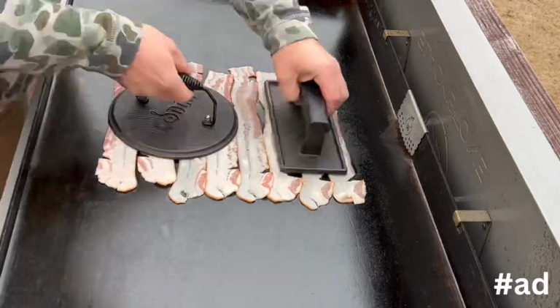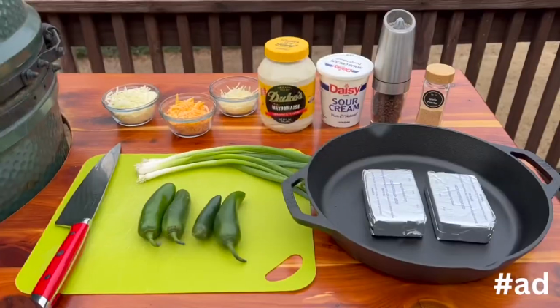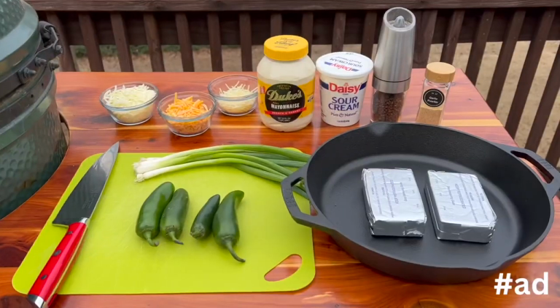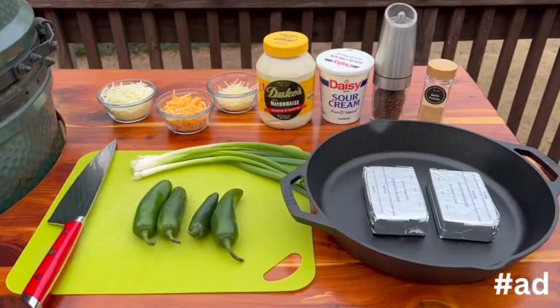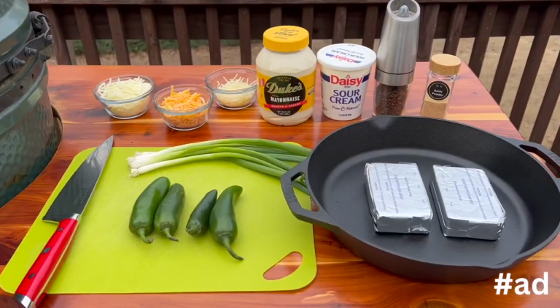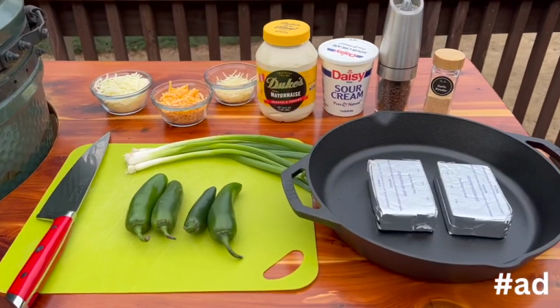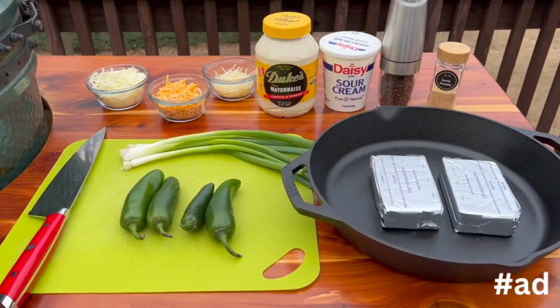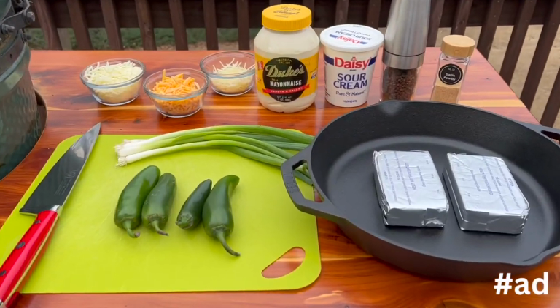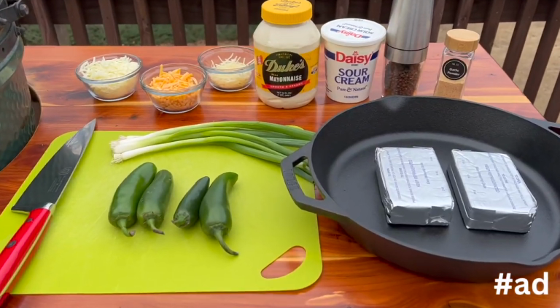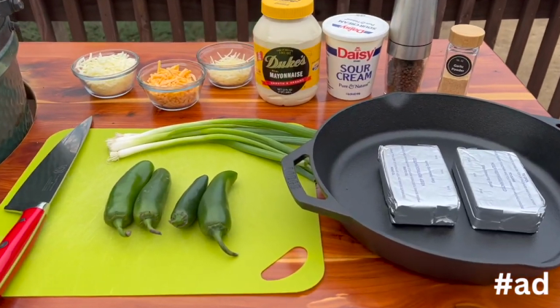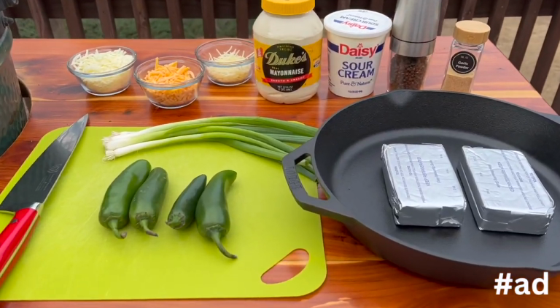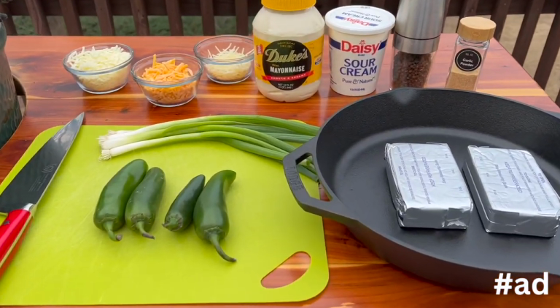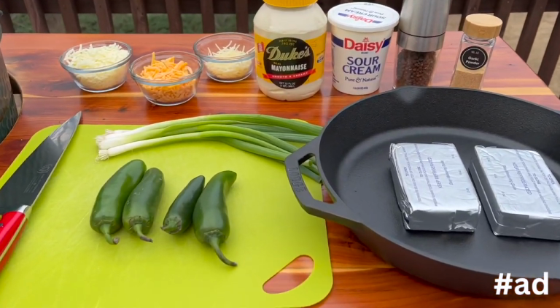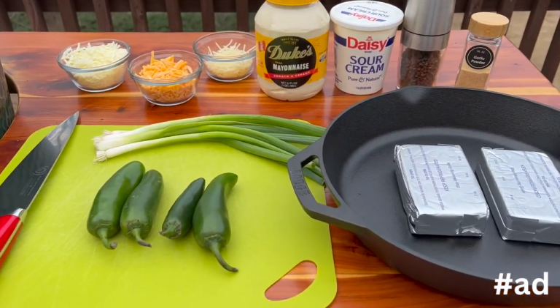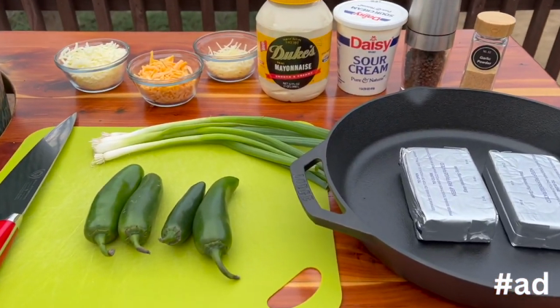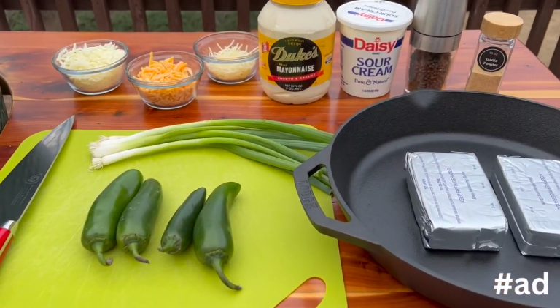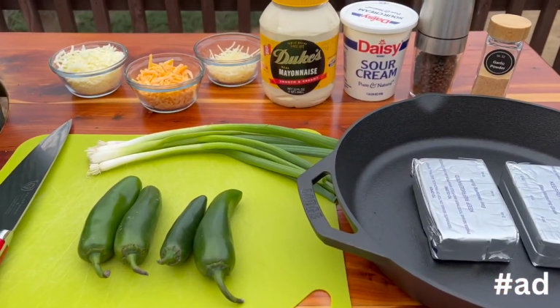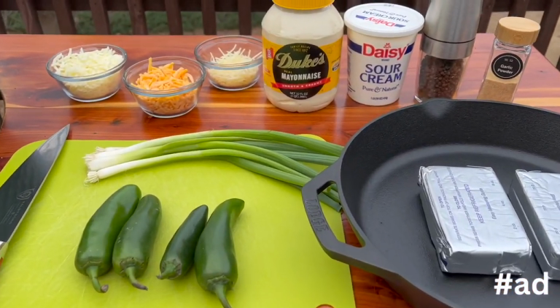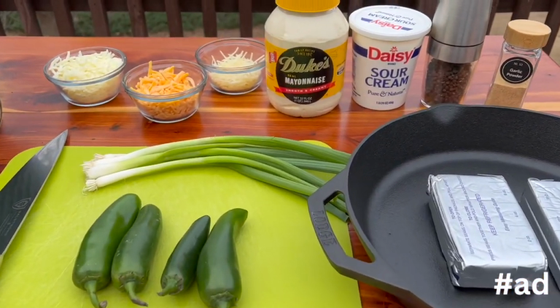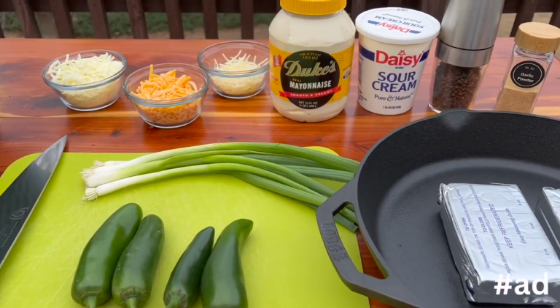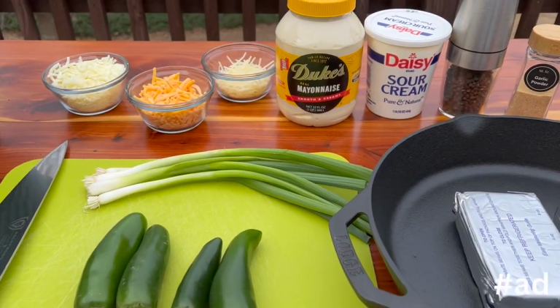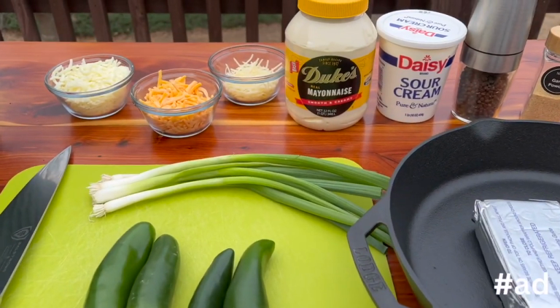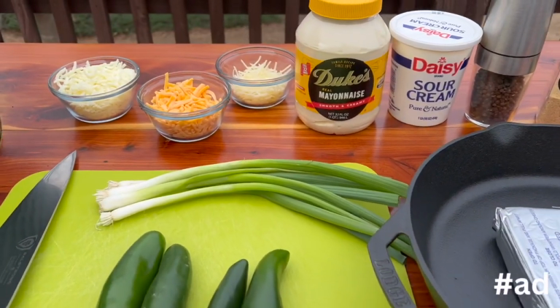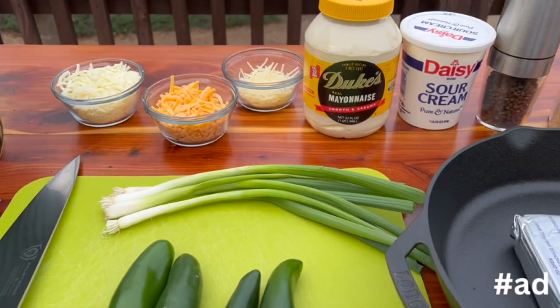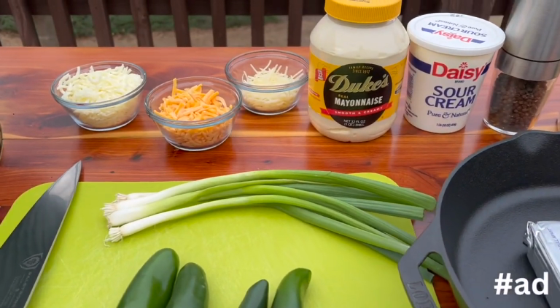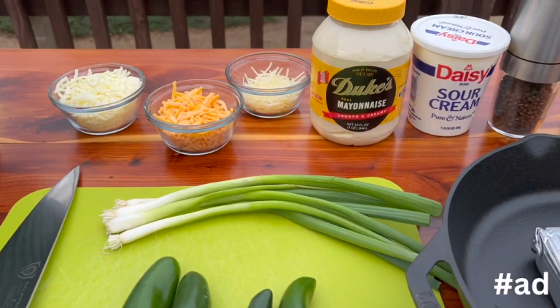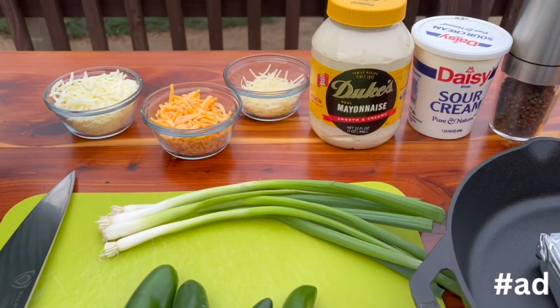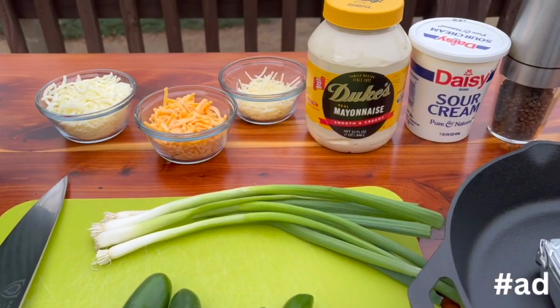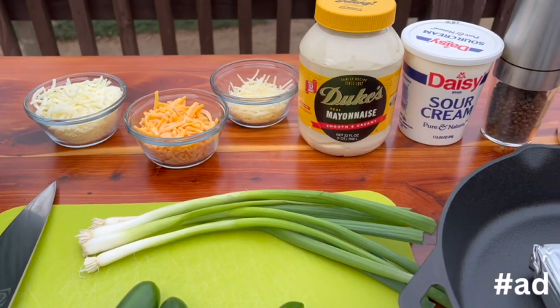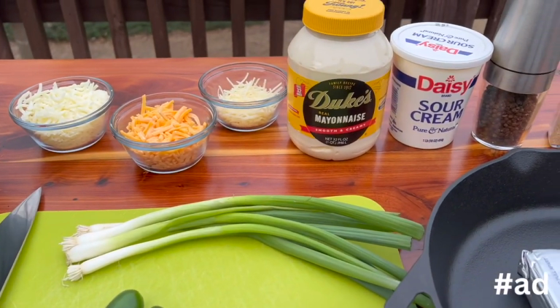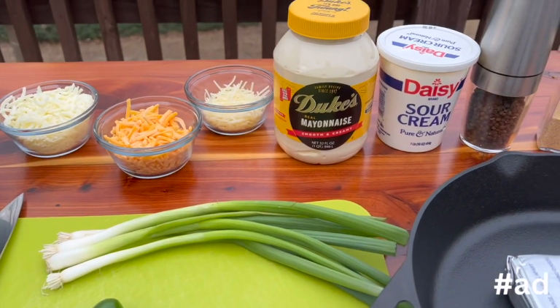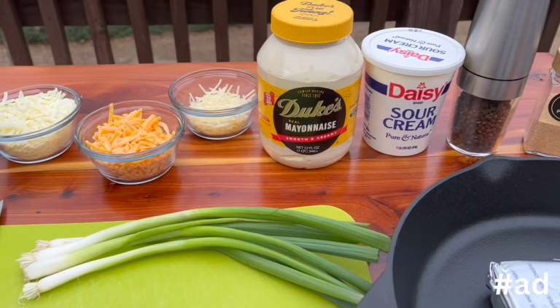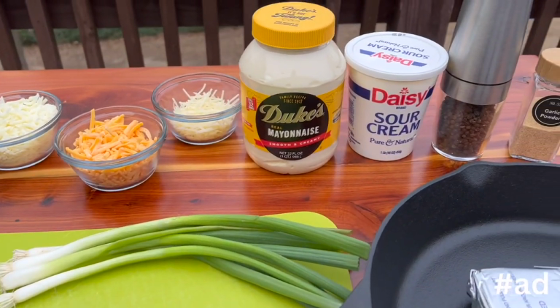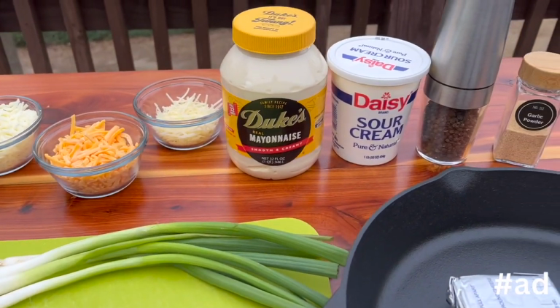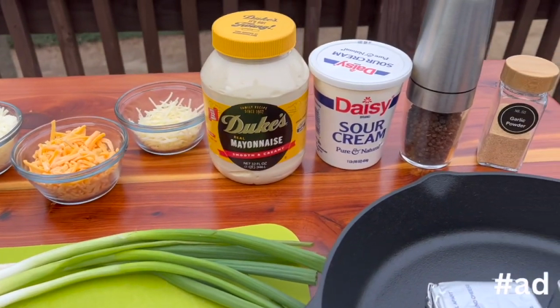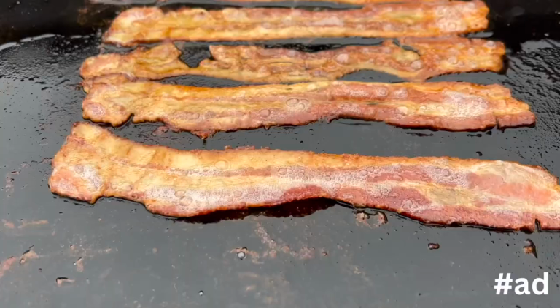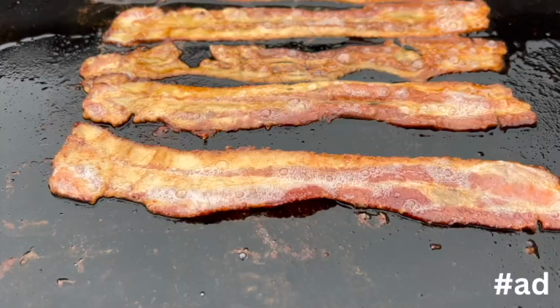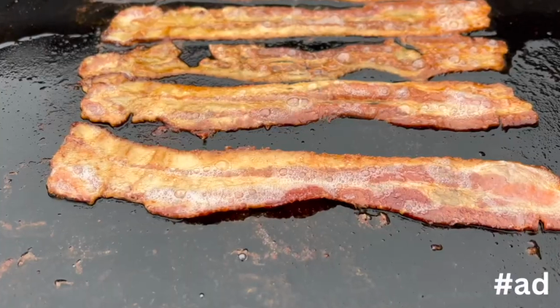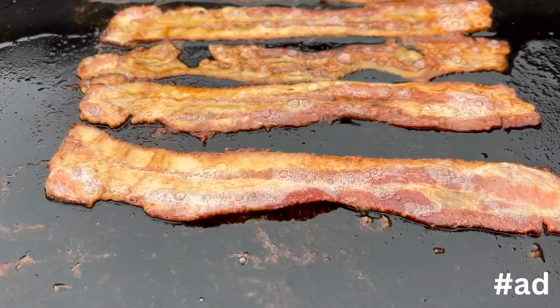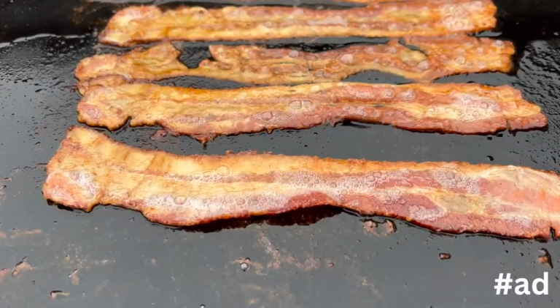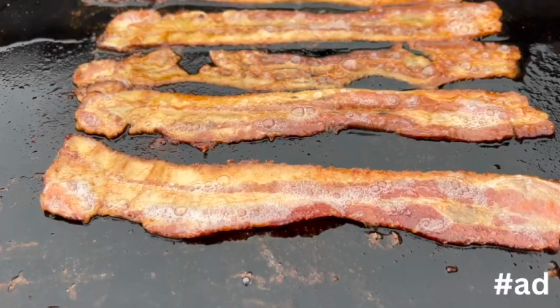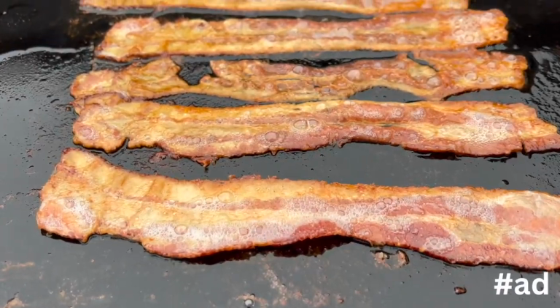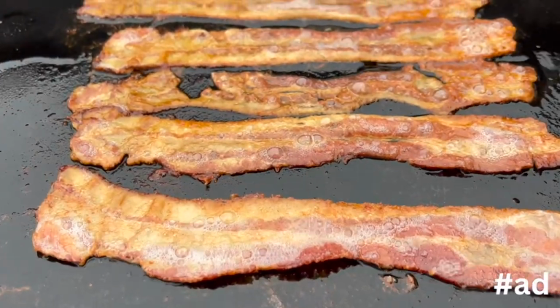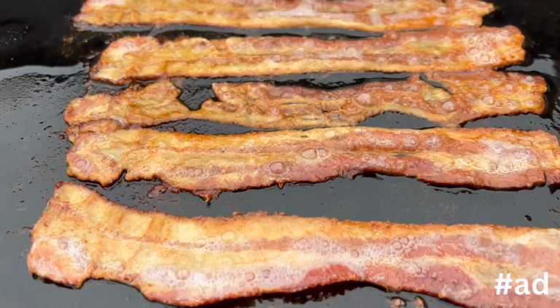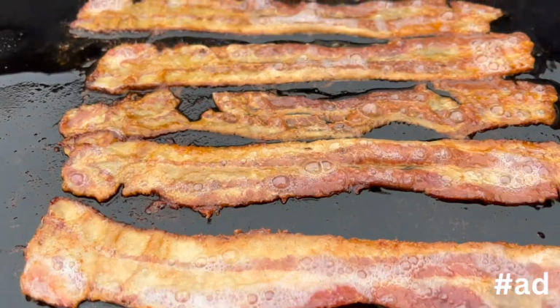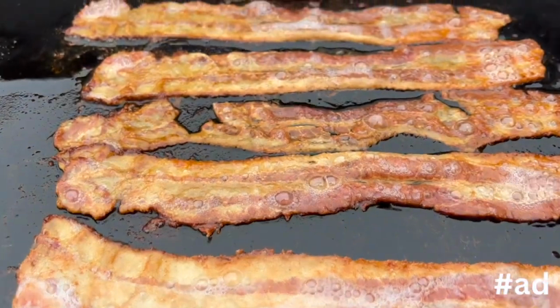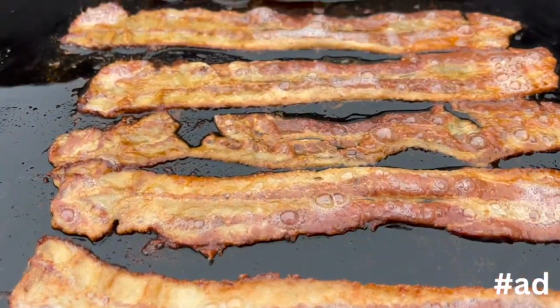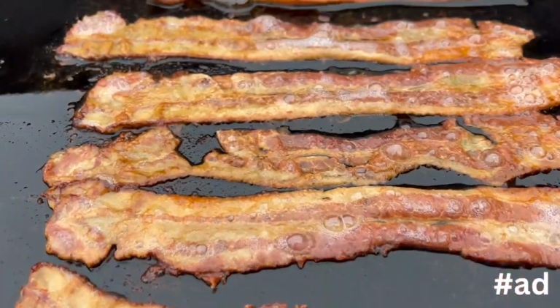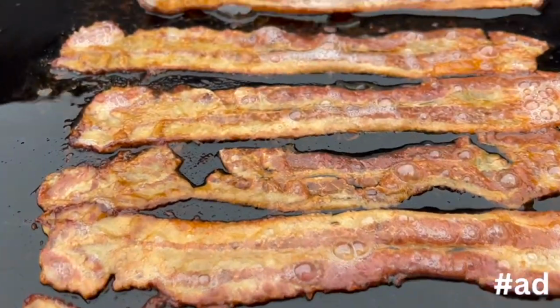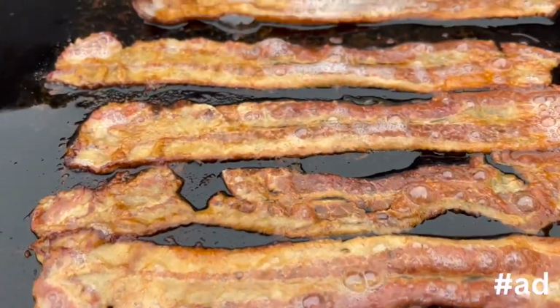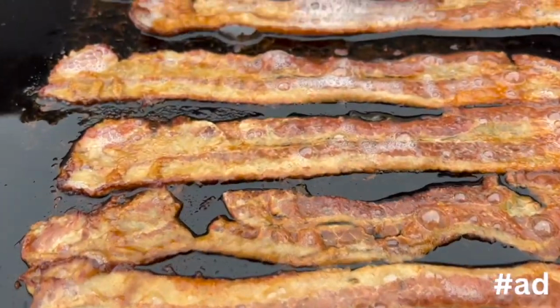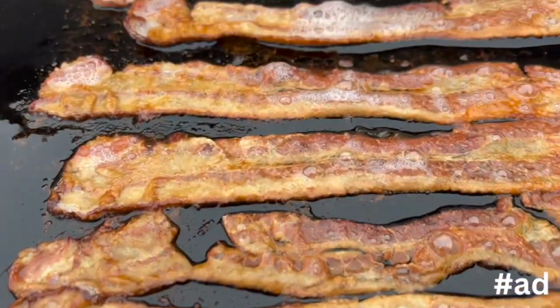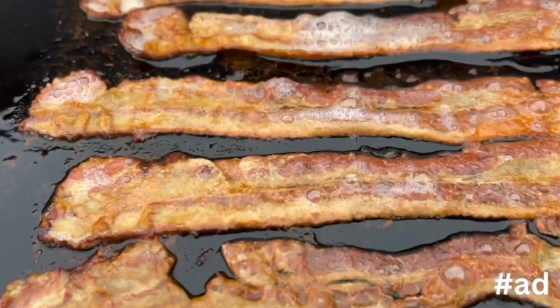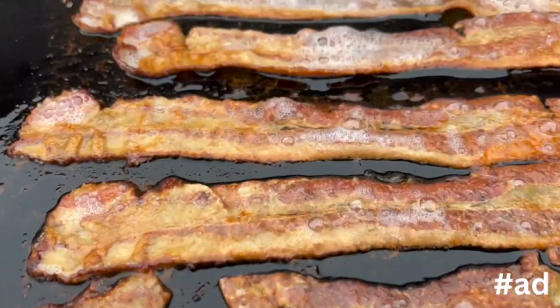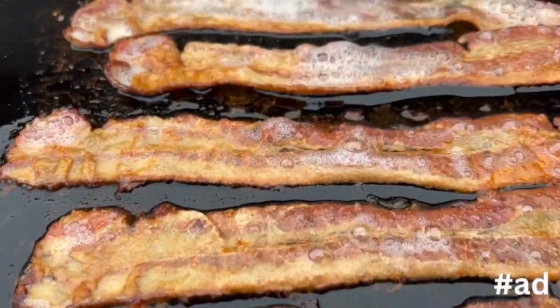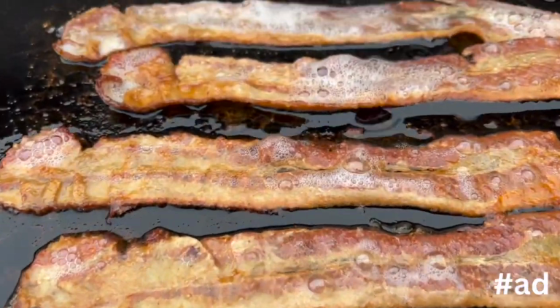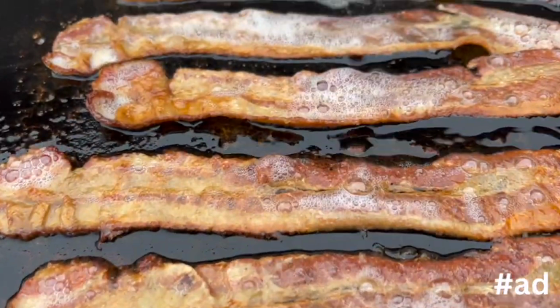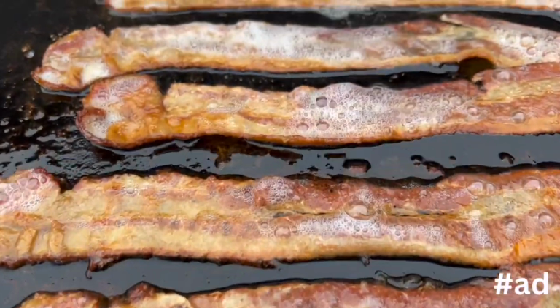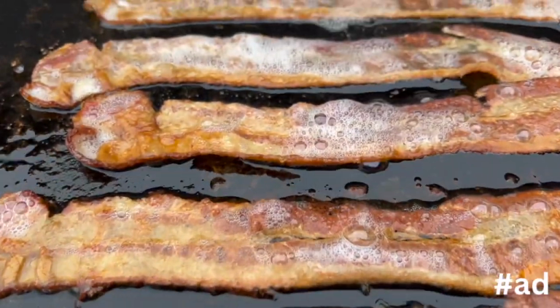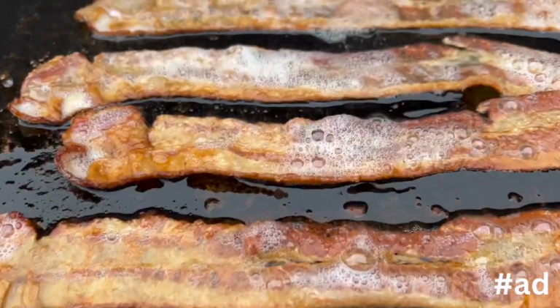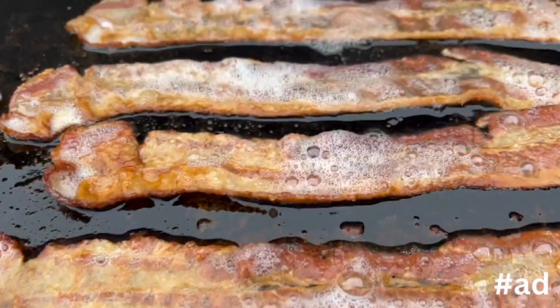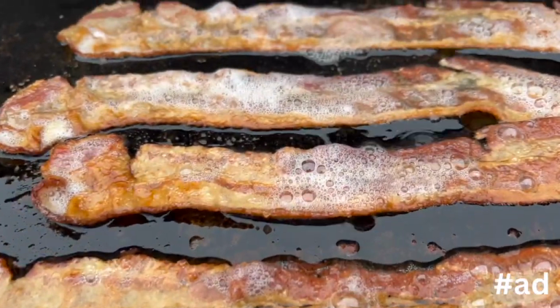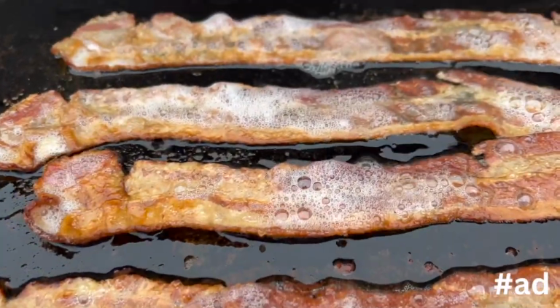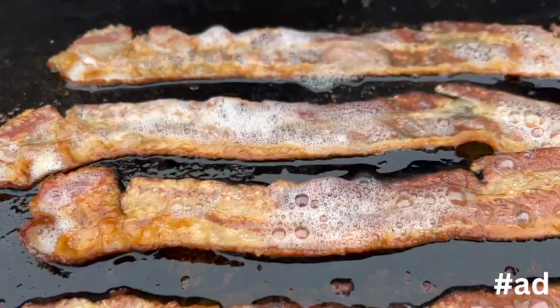While the bacon's crisping up, here's a look at everything else we're going to be using today. Once that bacon's nice and crispy, it's time to get it off and chop it up.